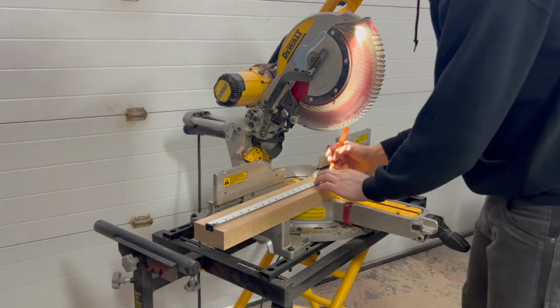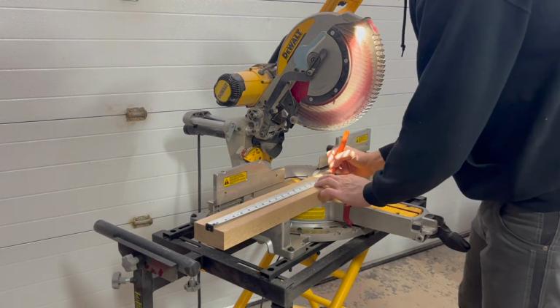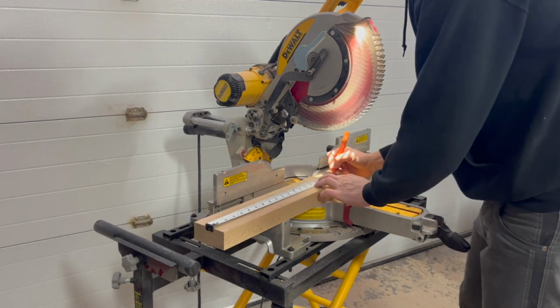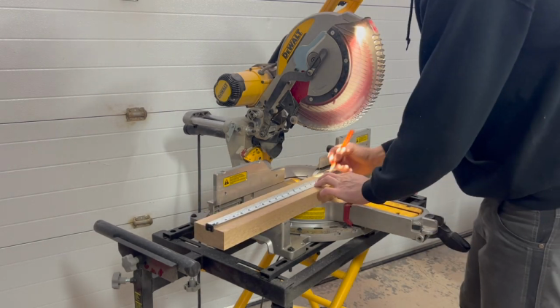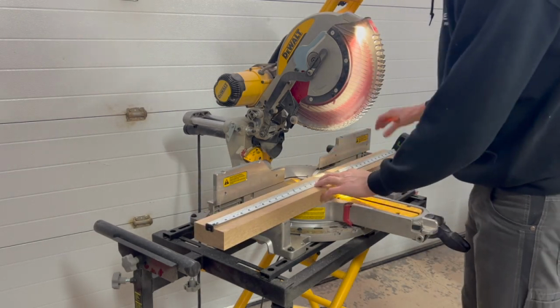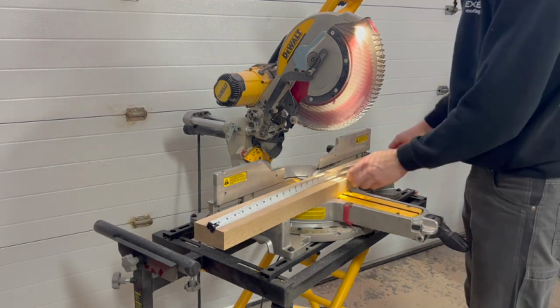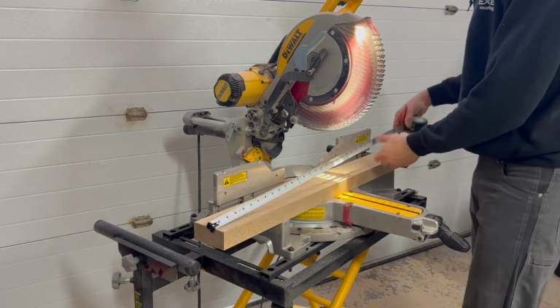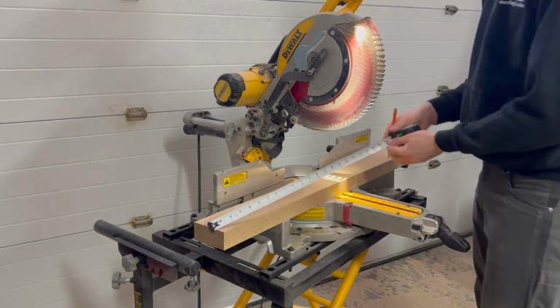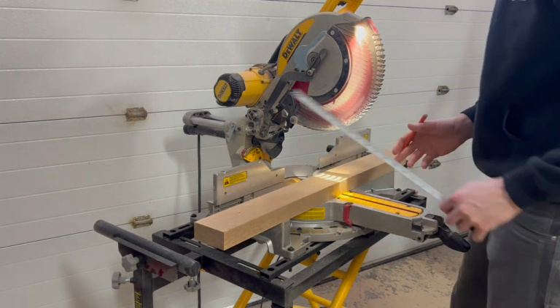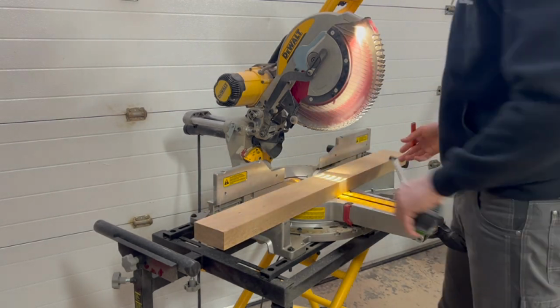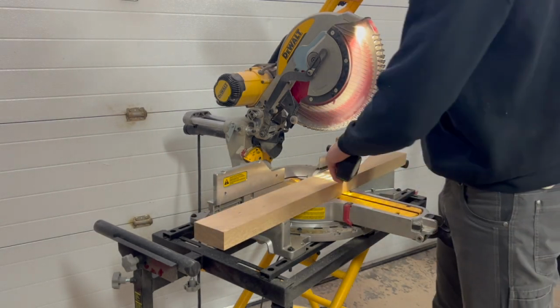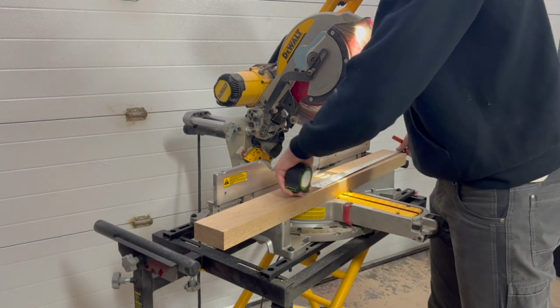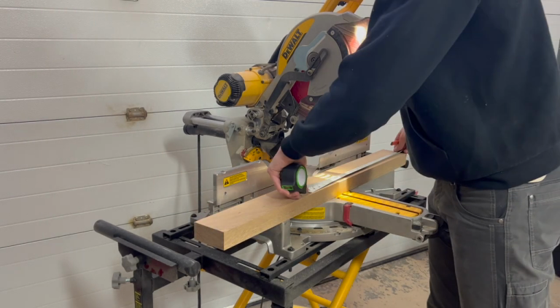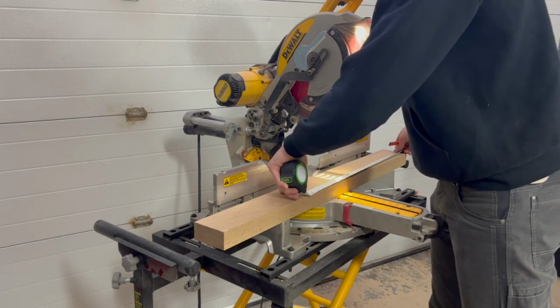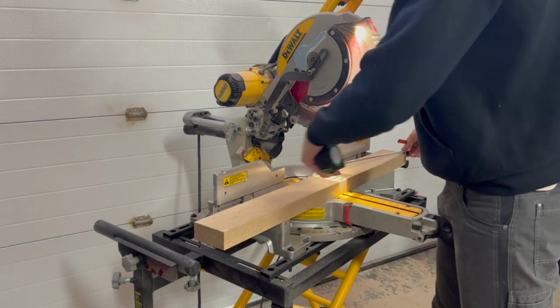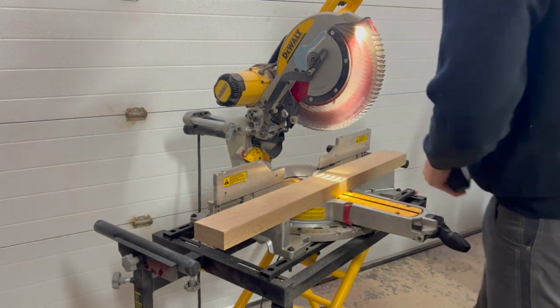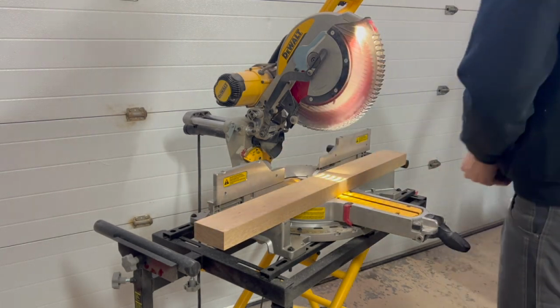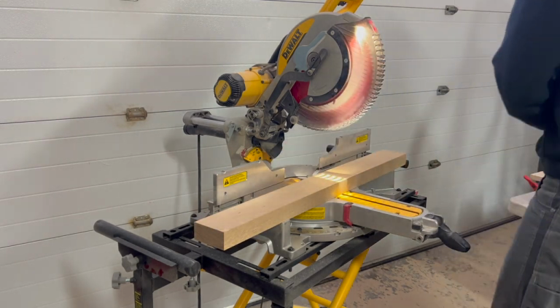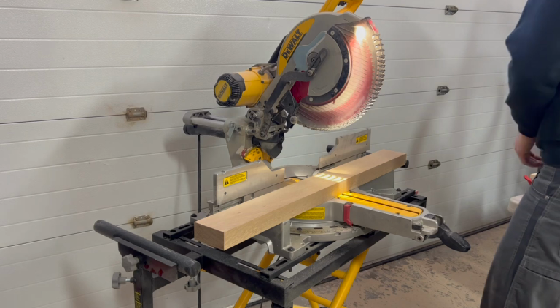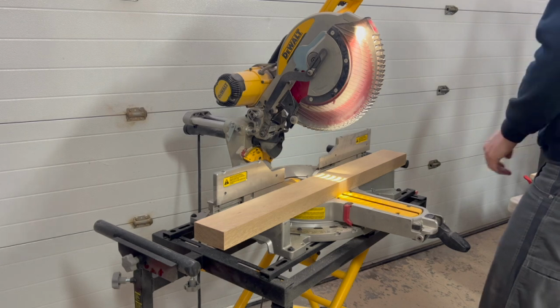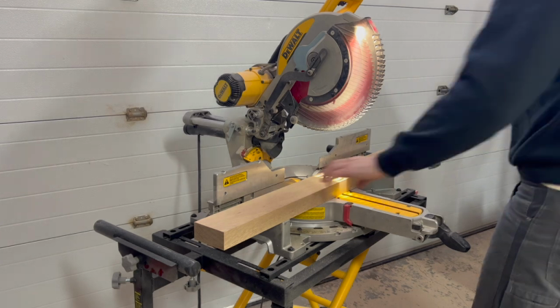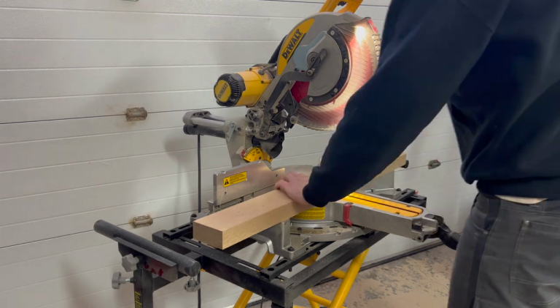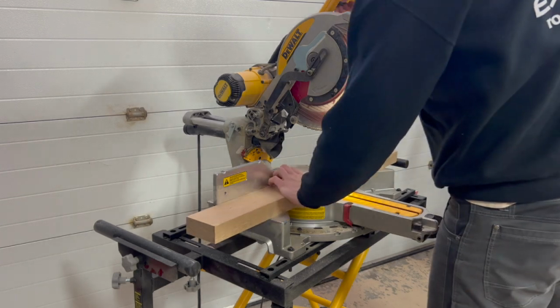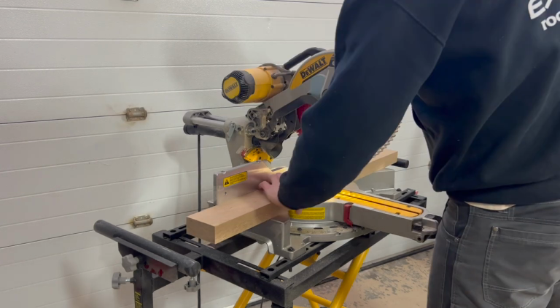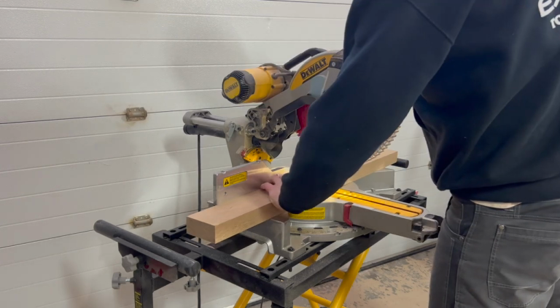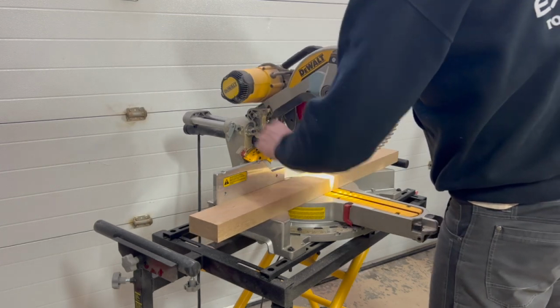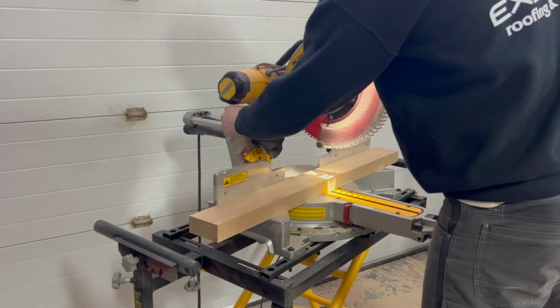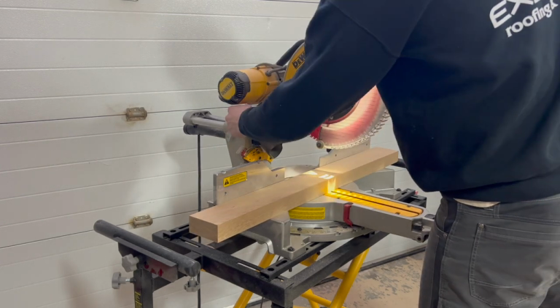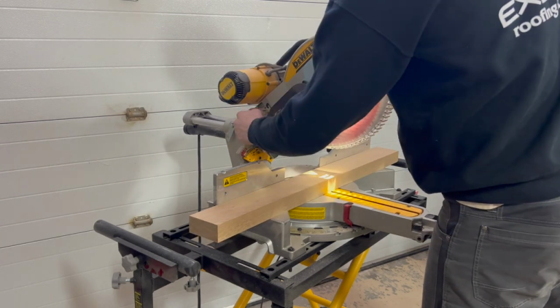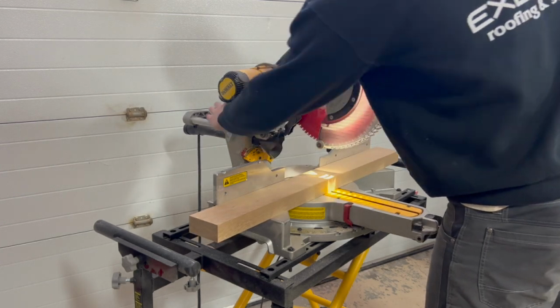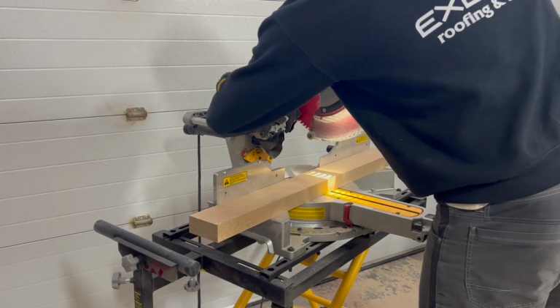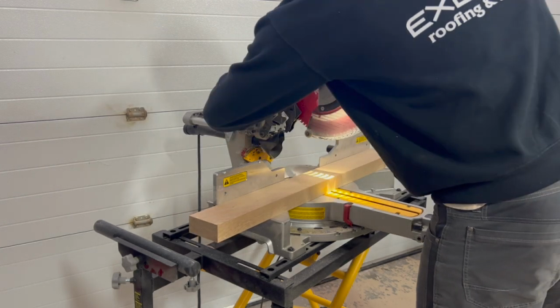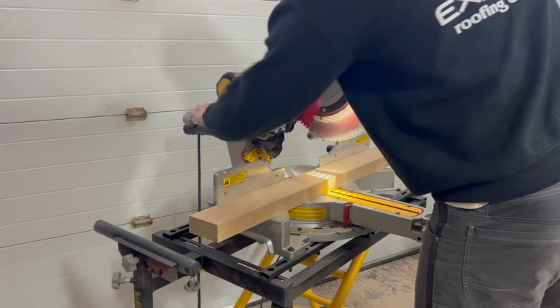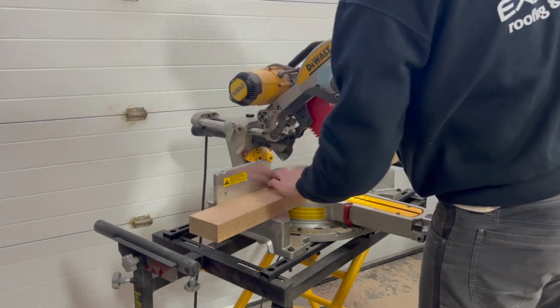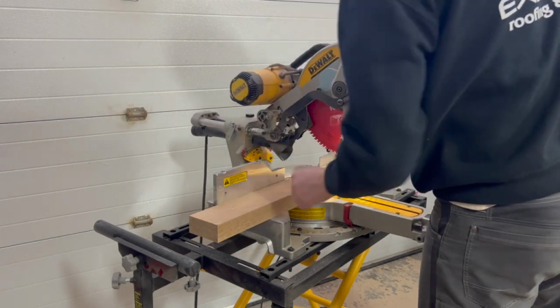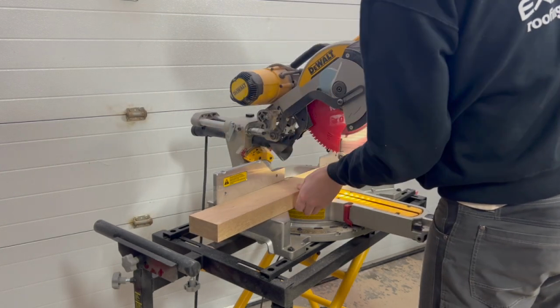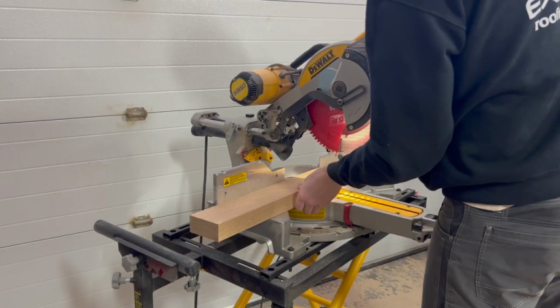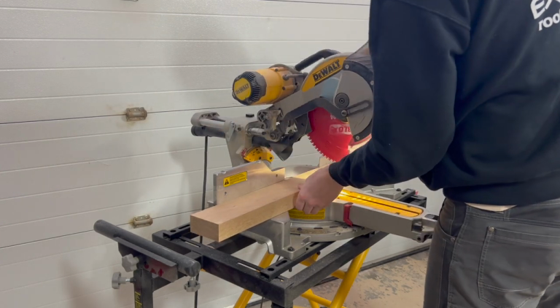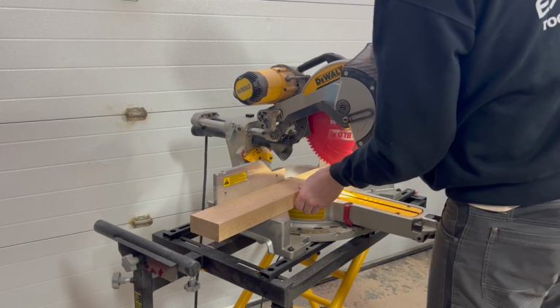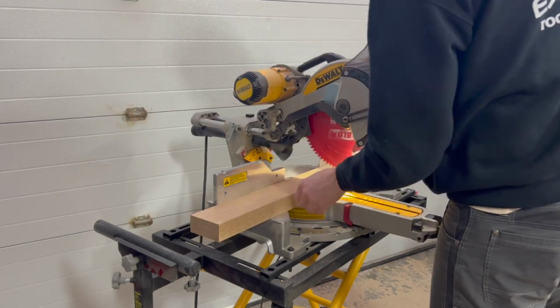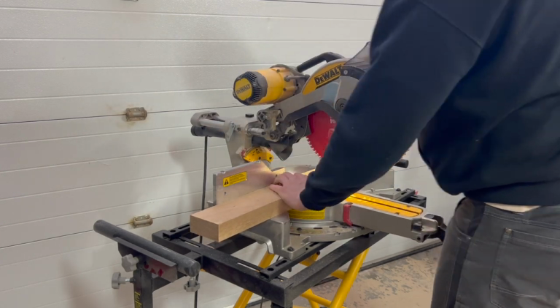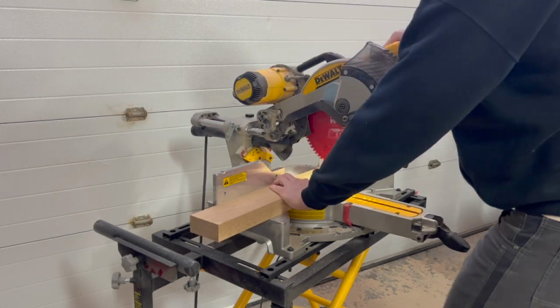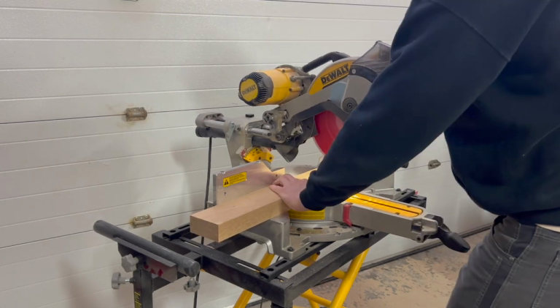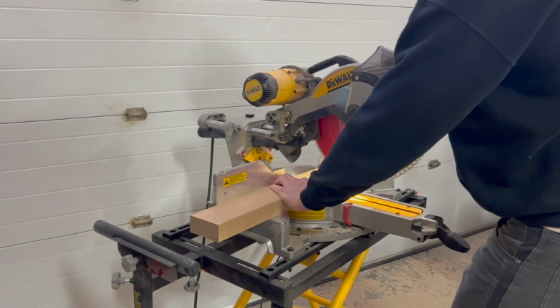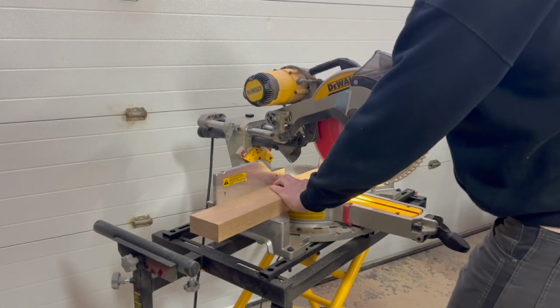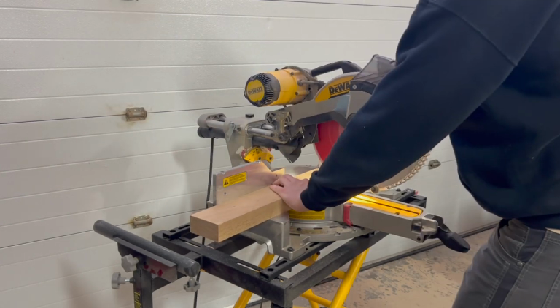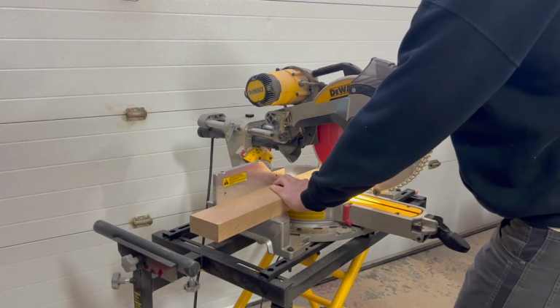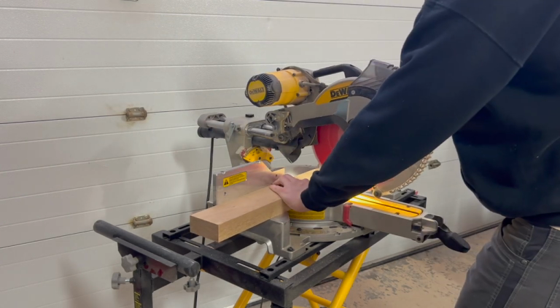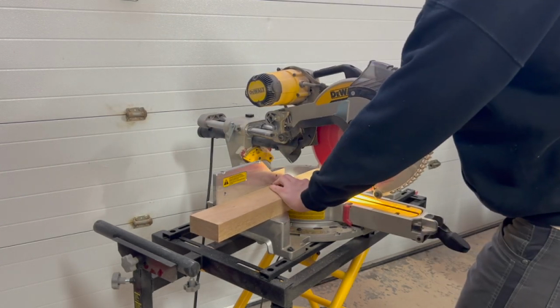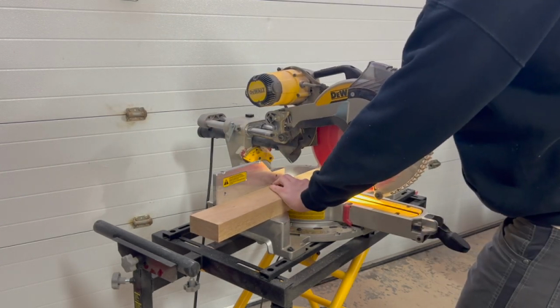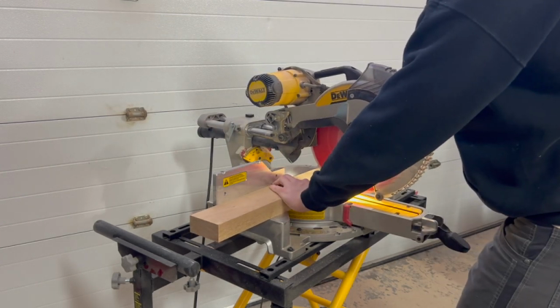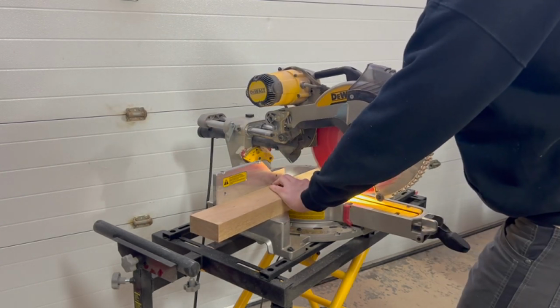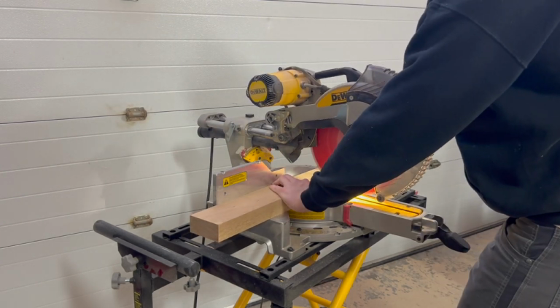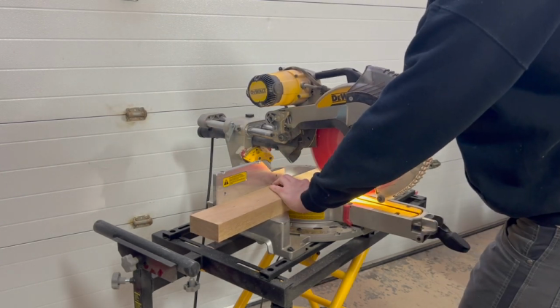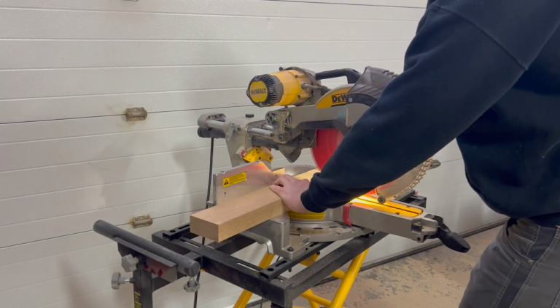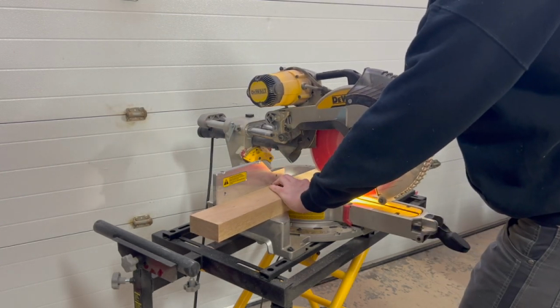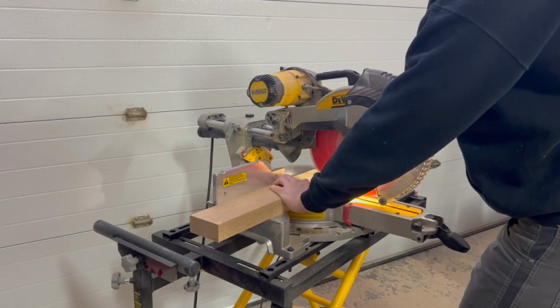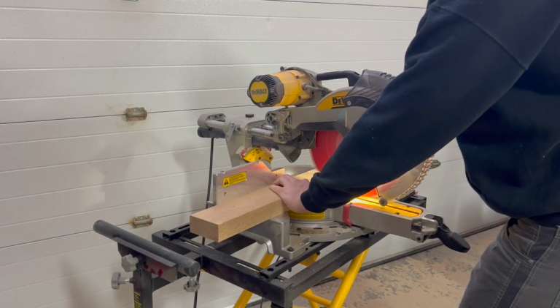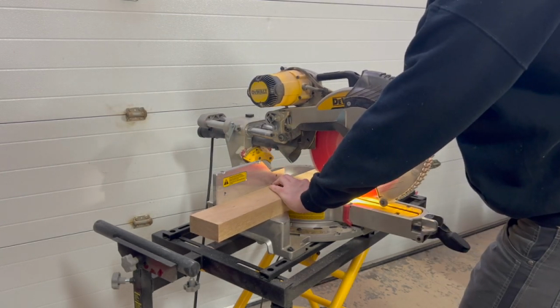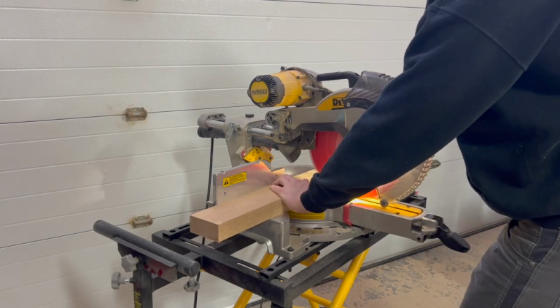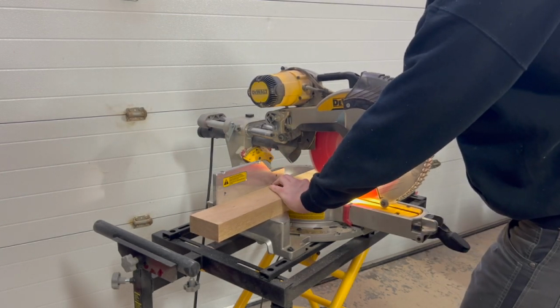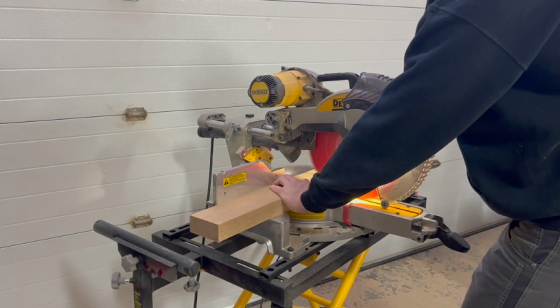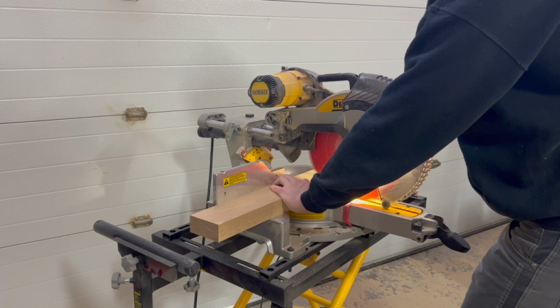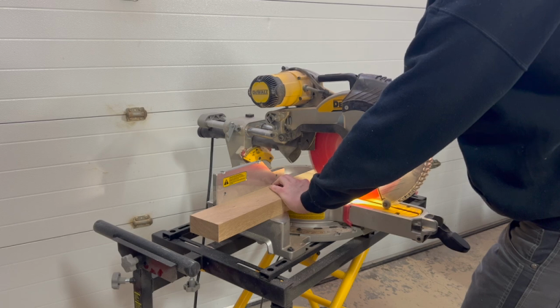This is white oak material here, and here I'm cutting a piece in half for my feet.